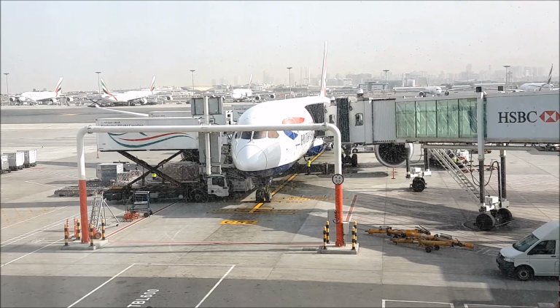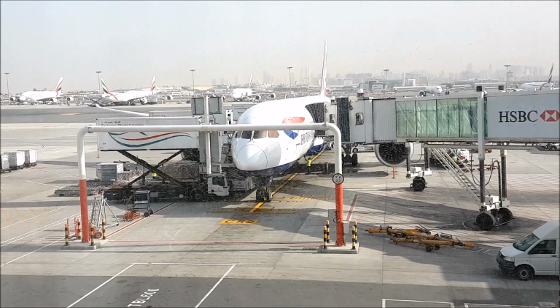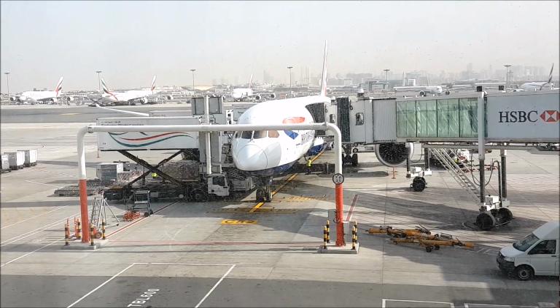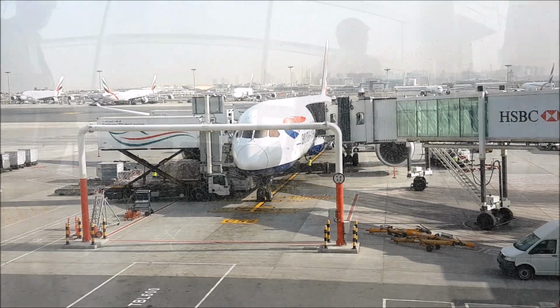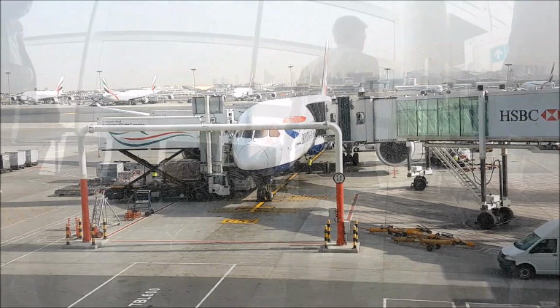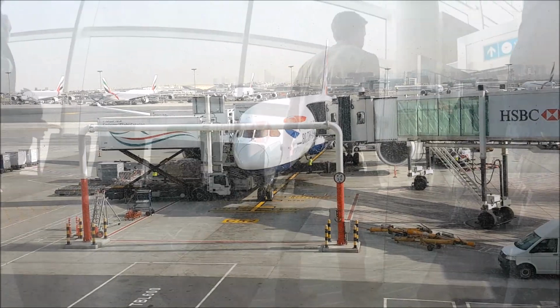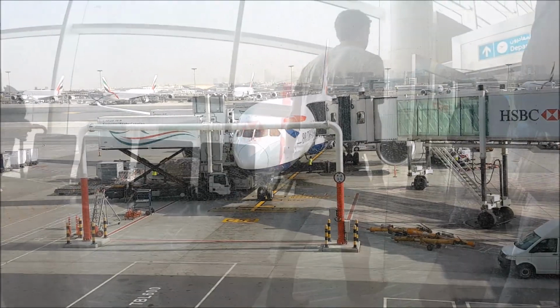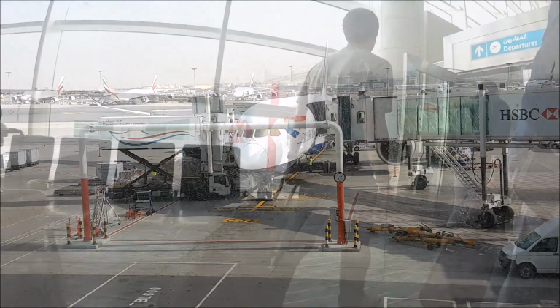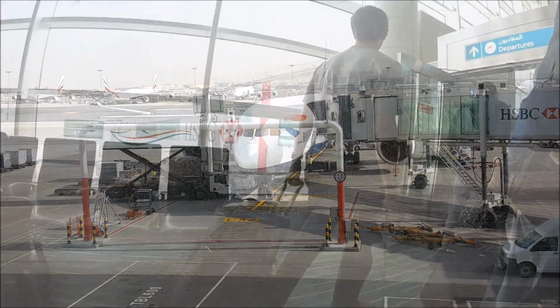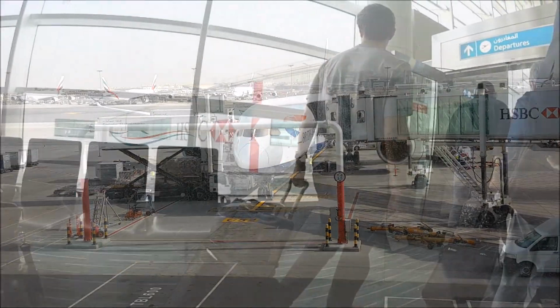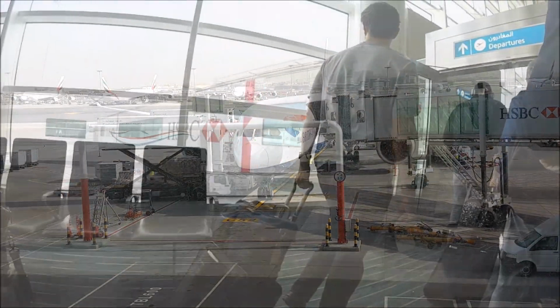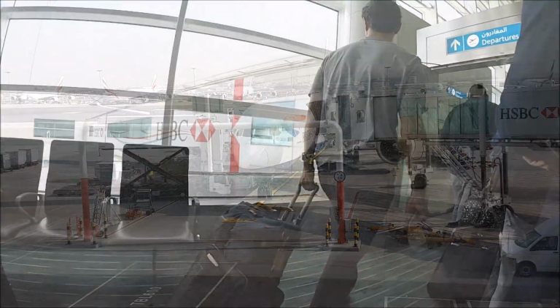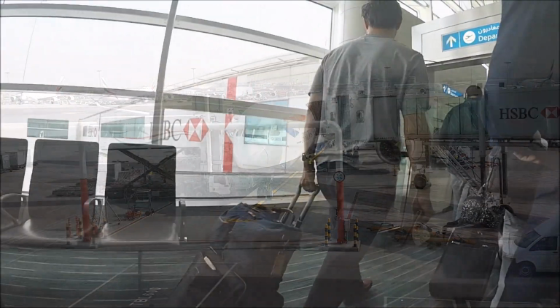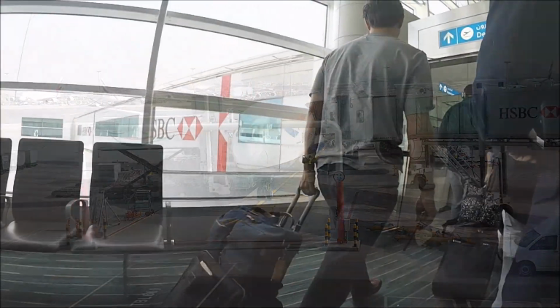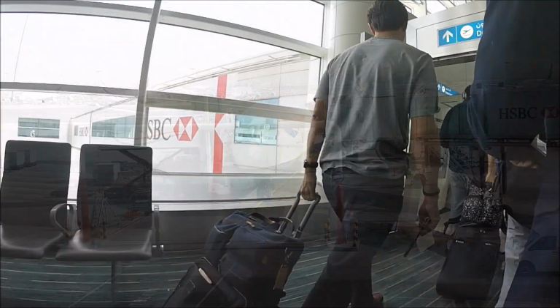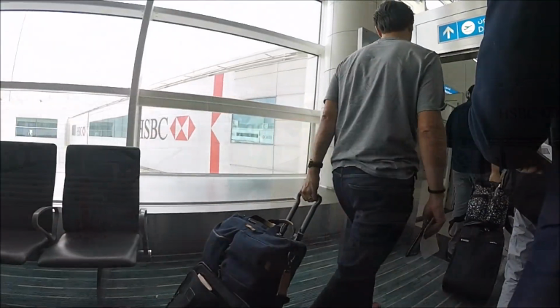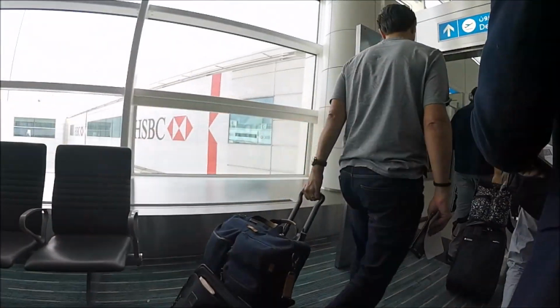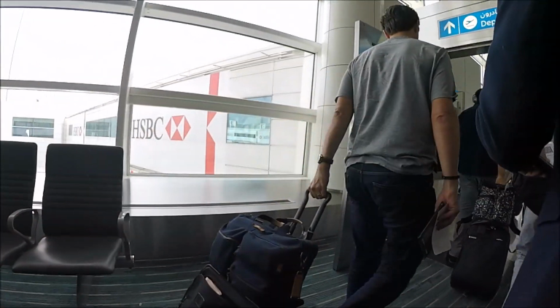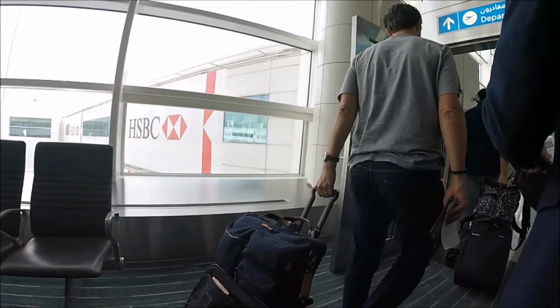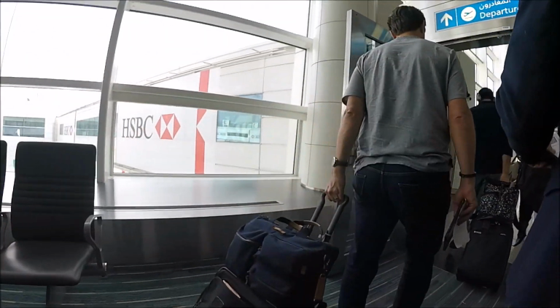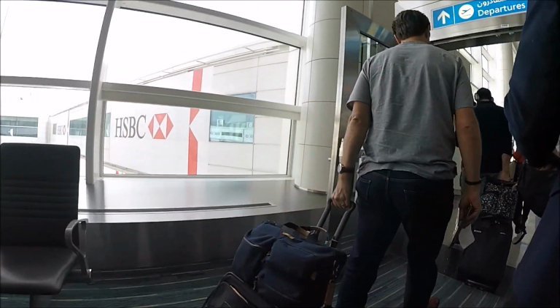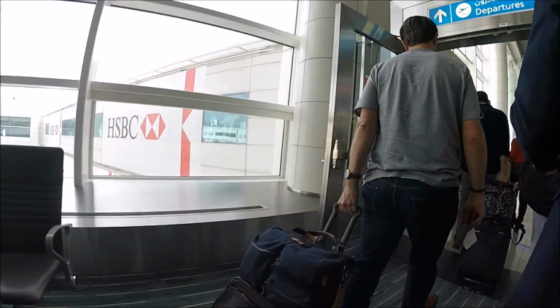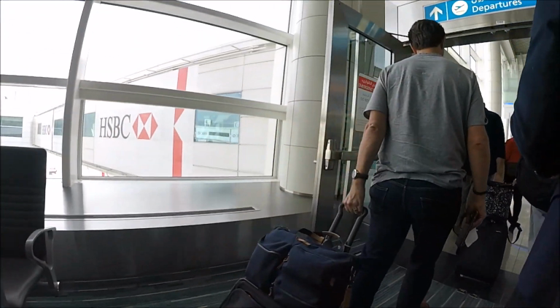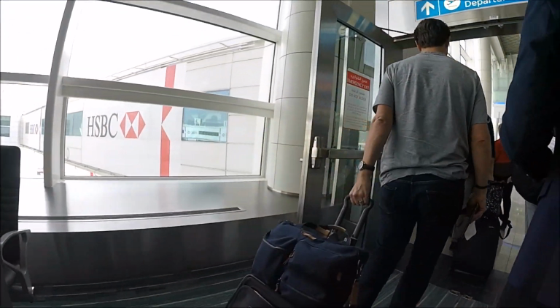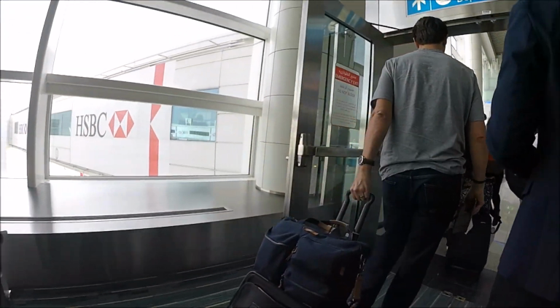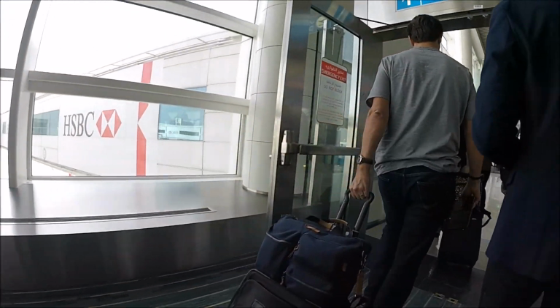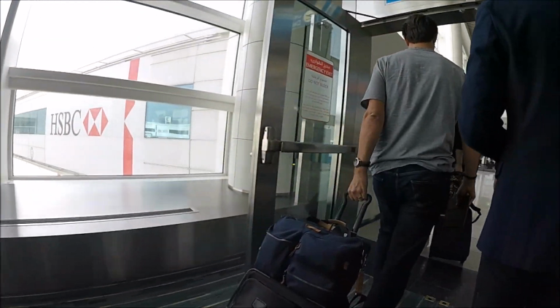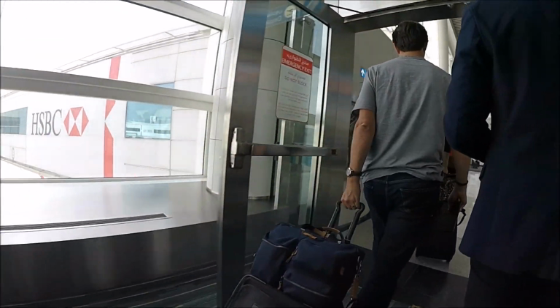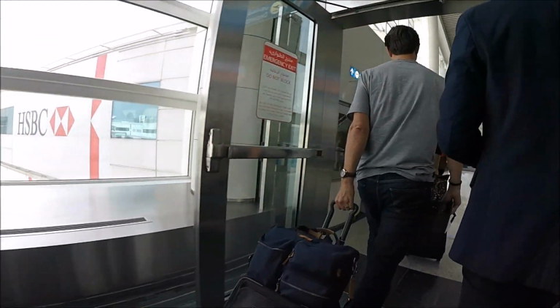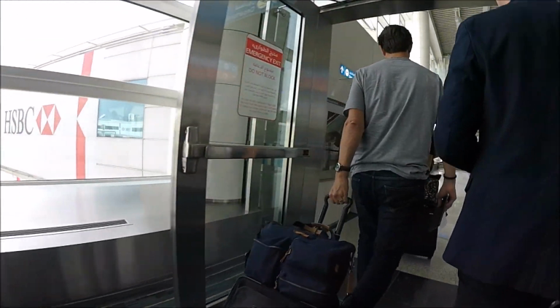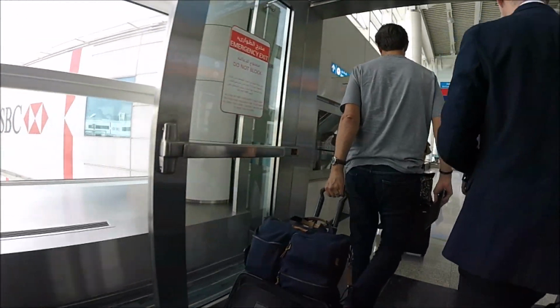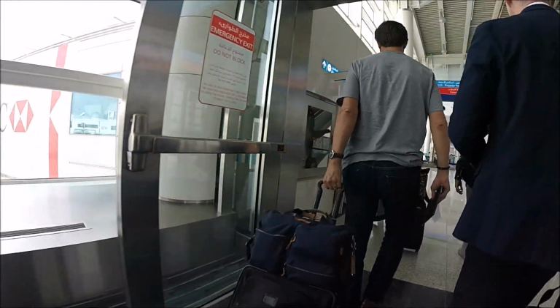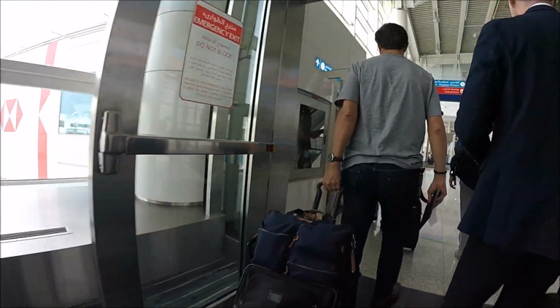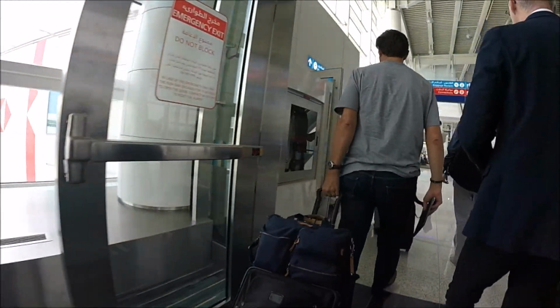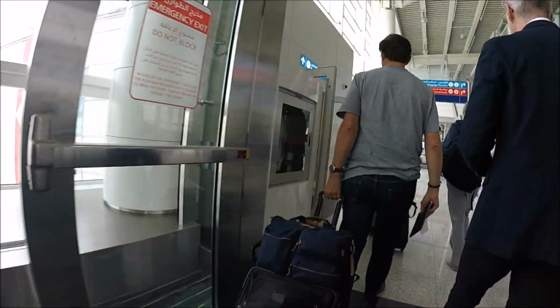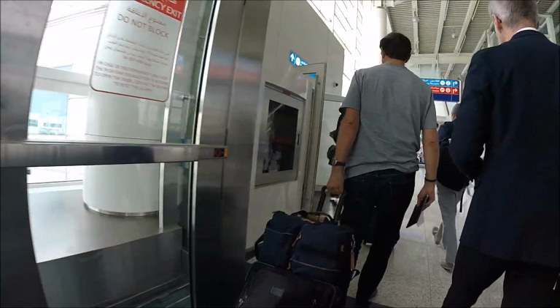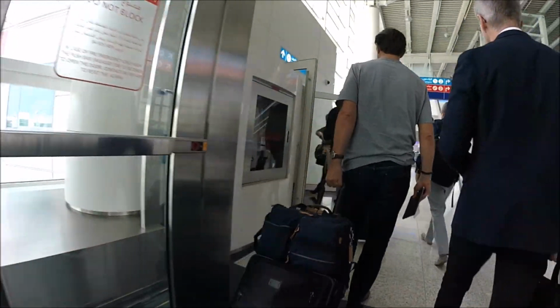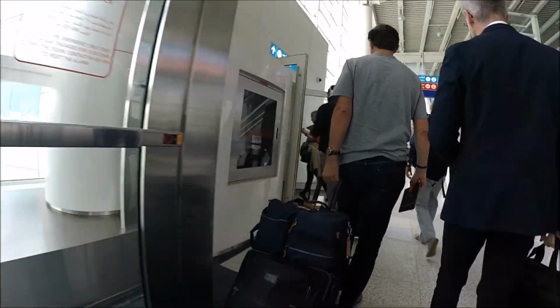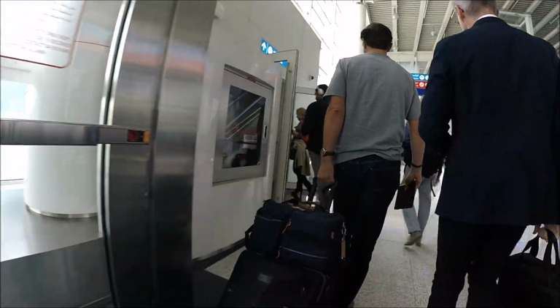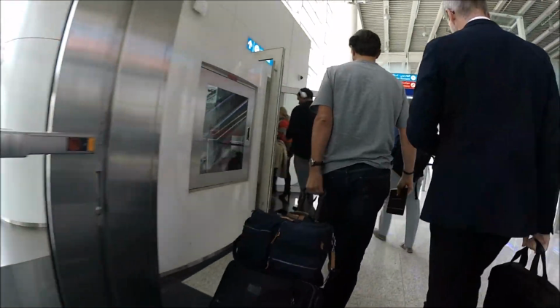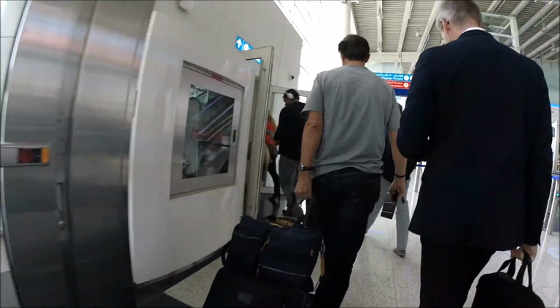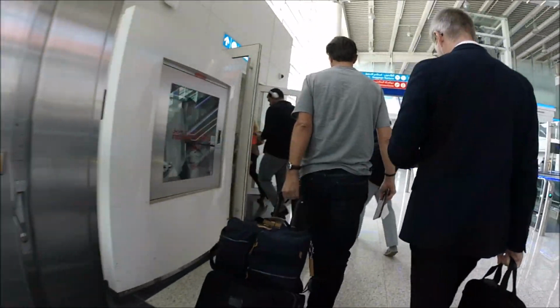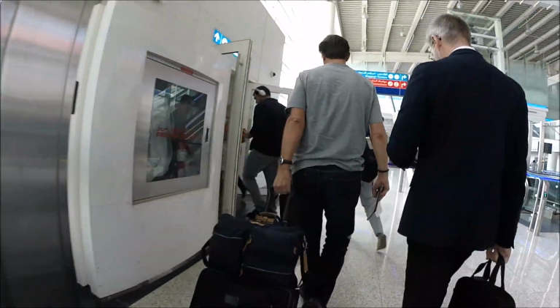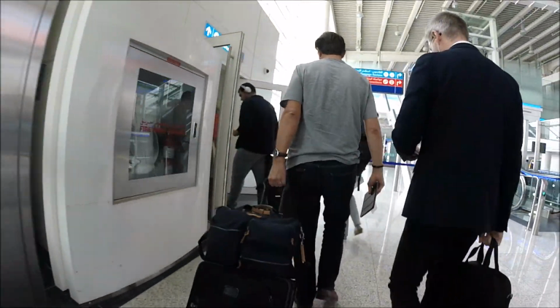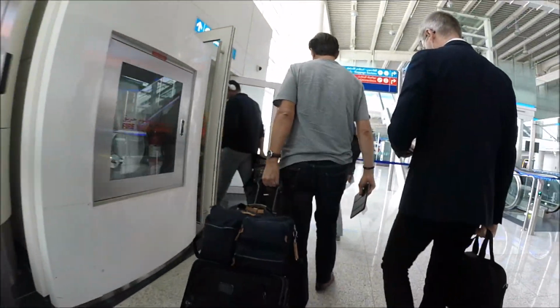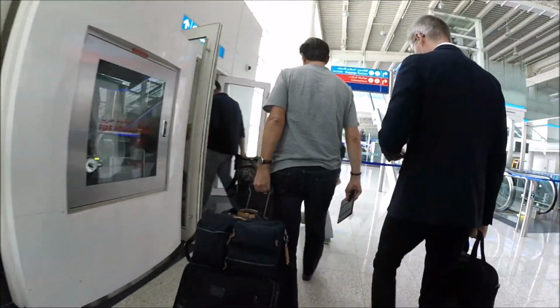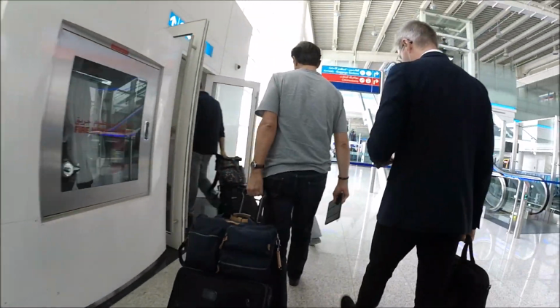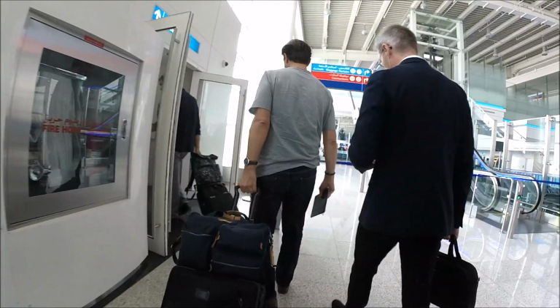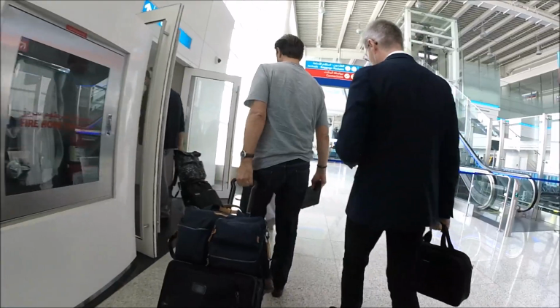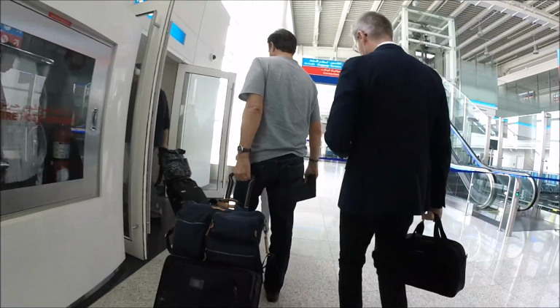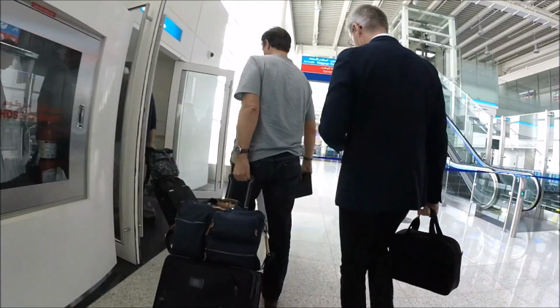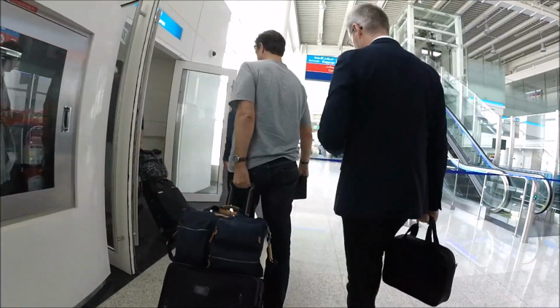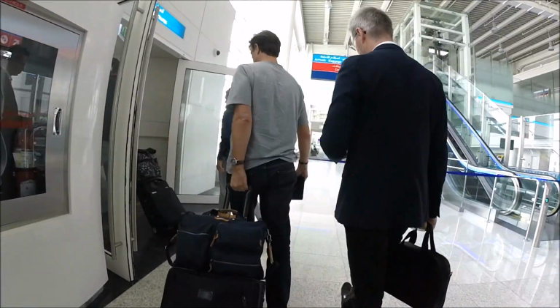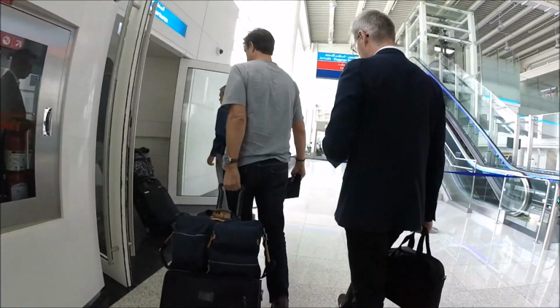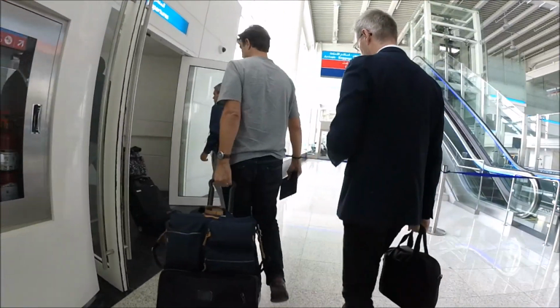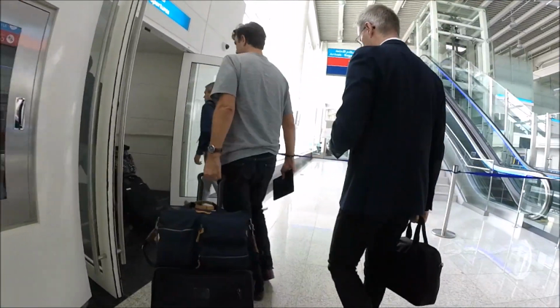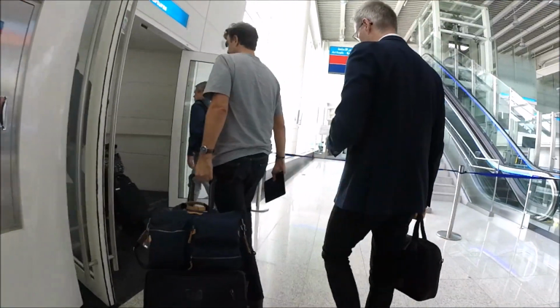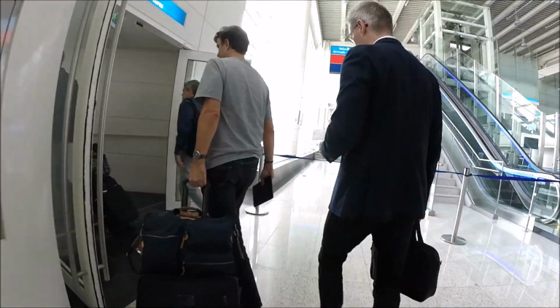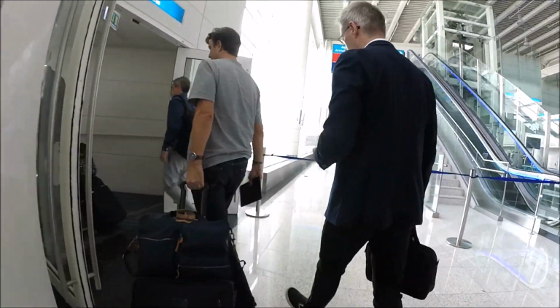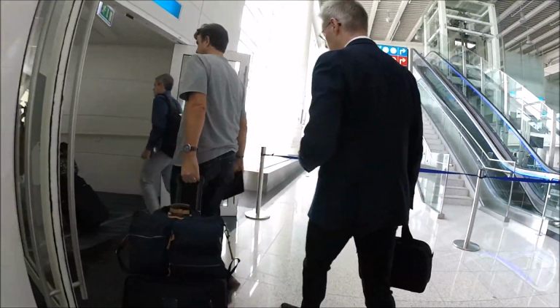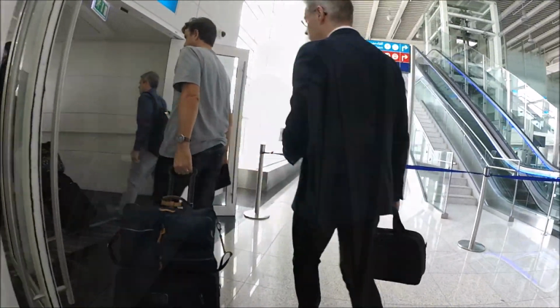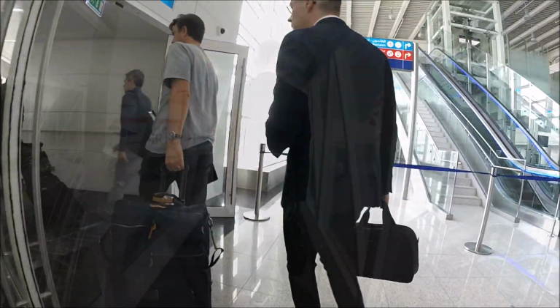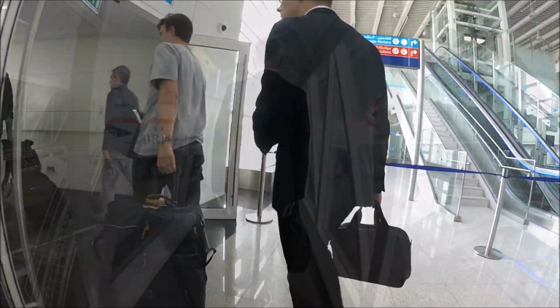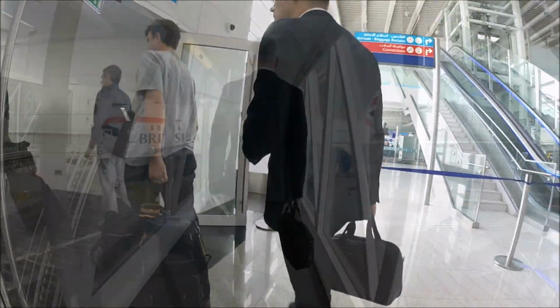Boarding was called right on time, but they pretty much called every group all together at the same time, so nothing unusual there.